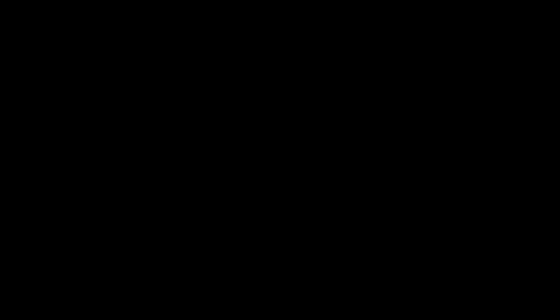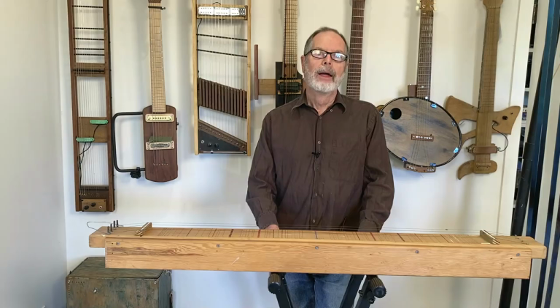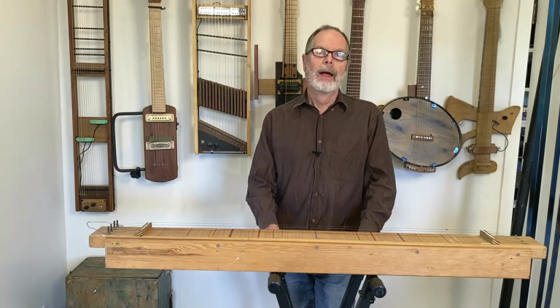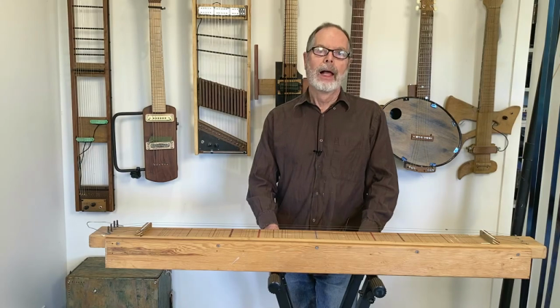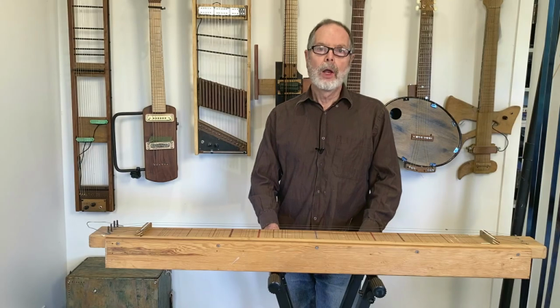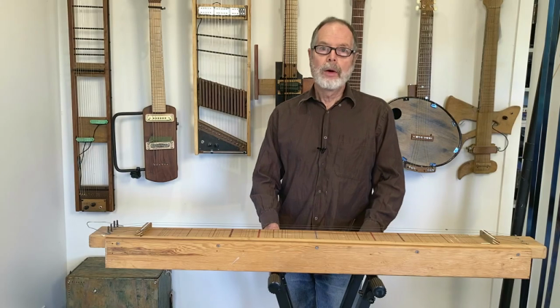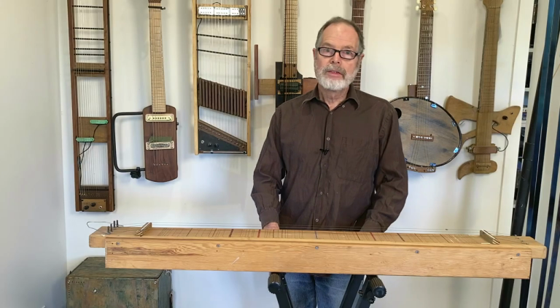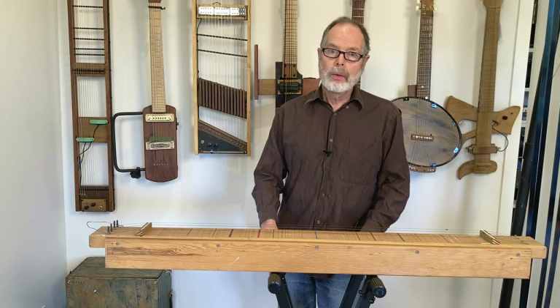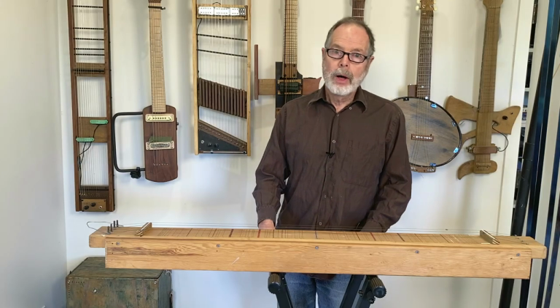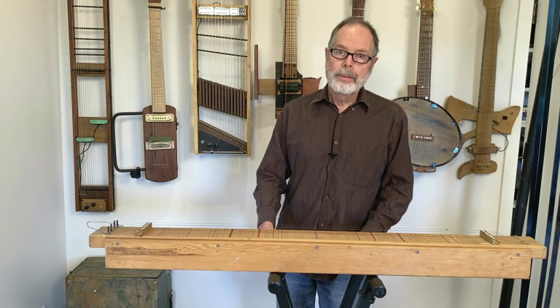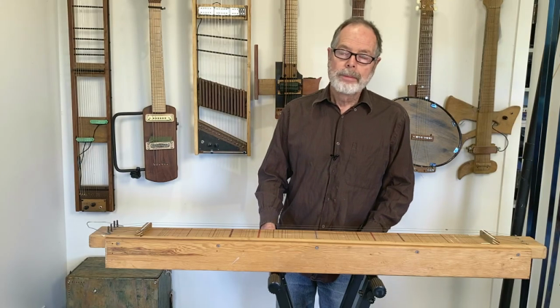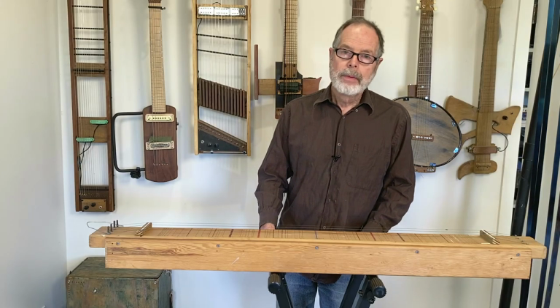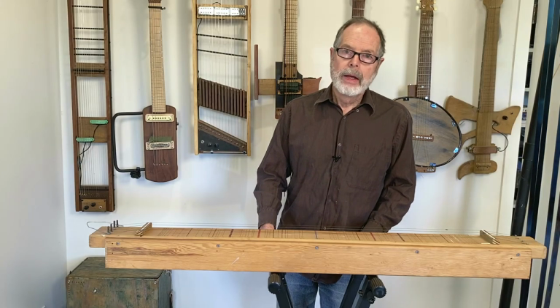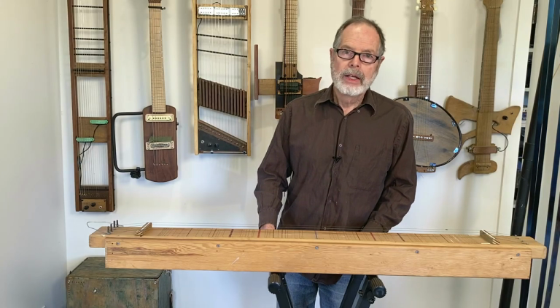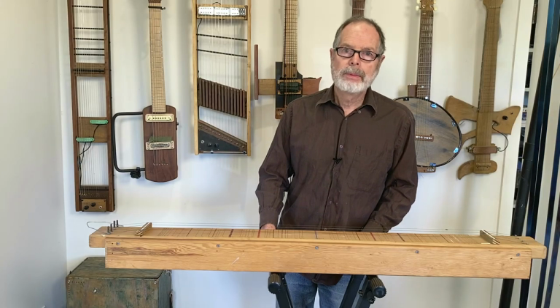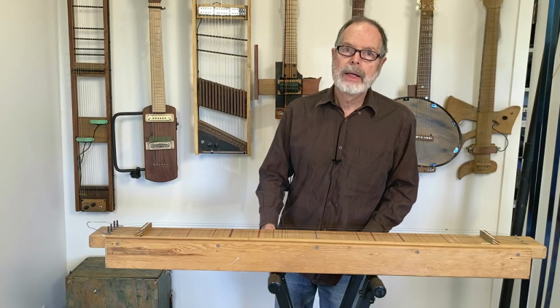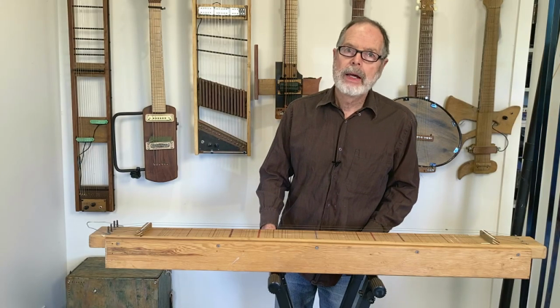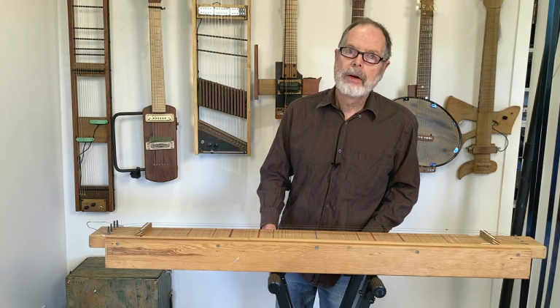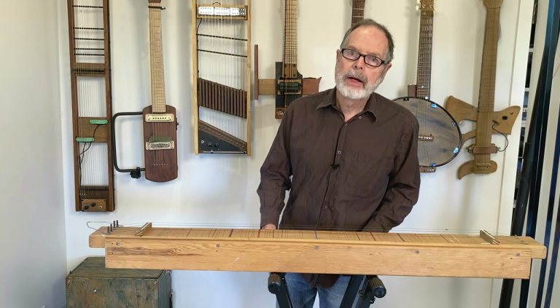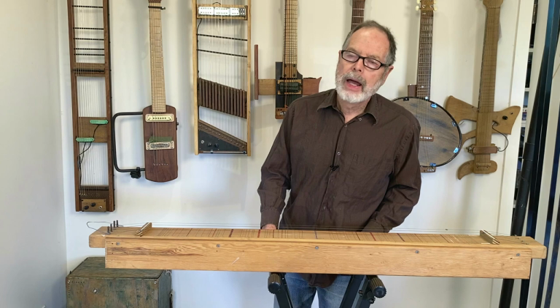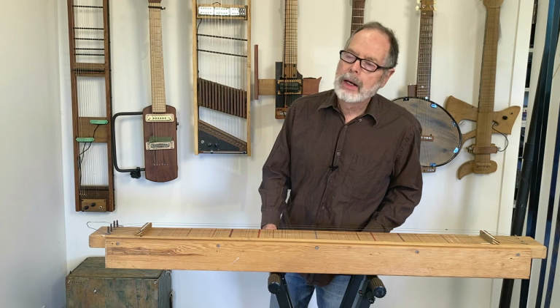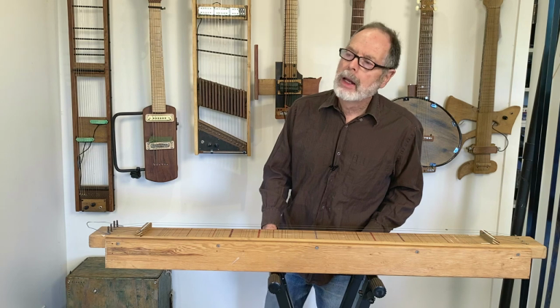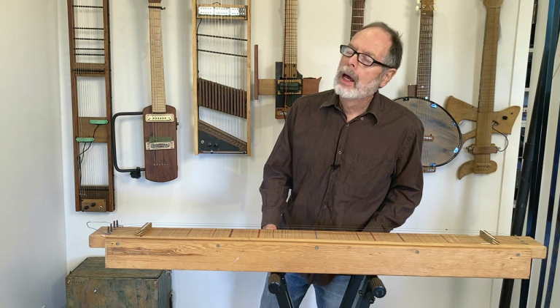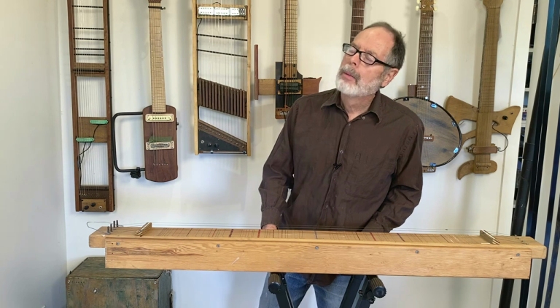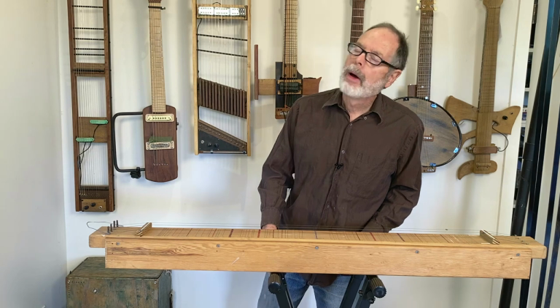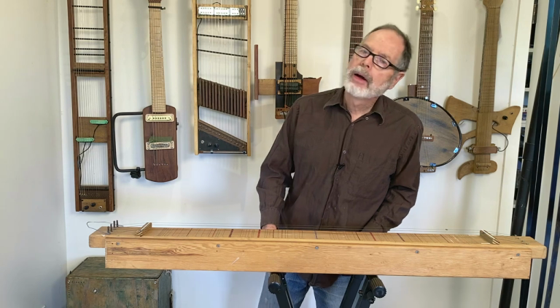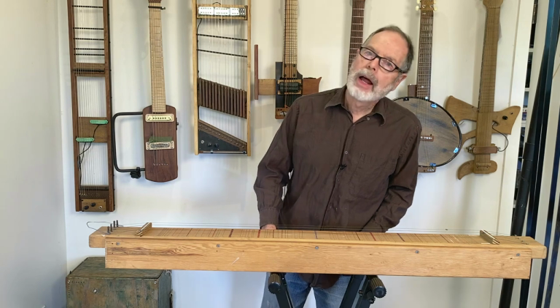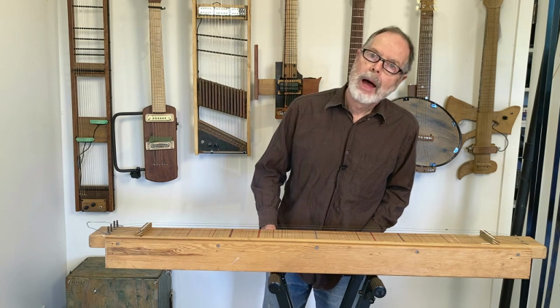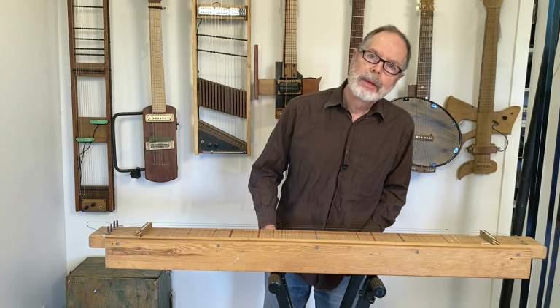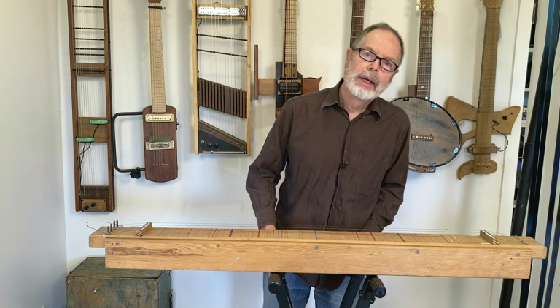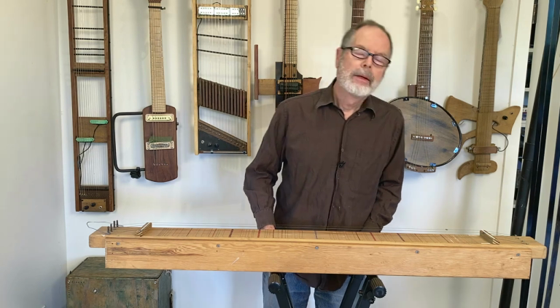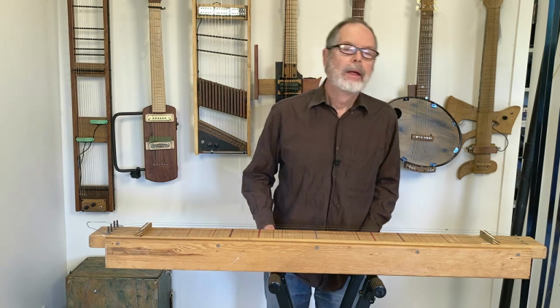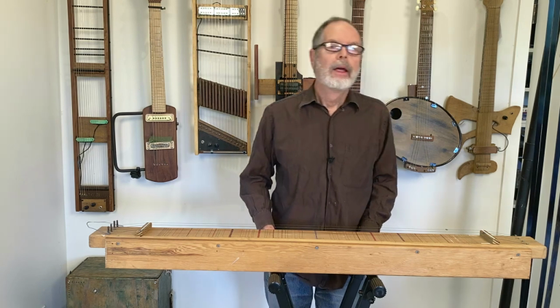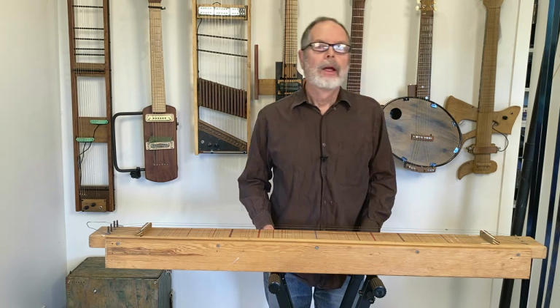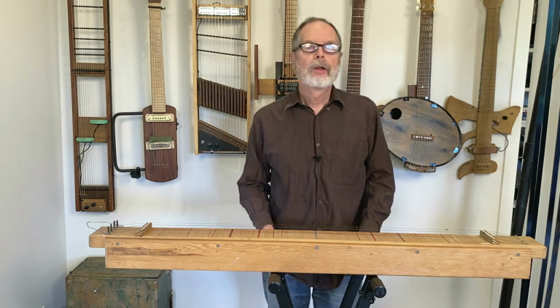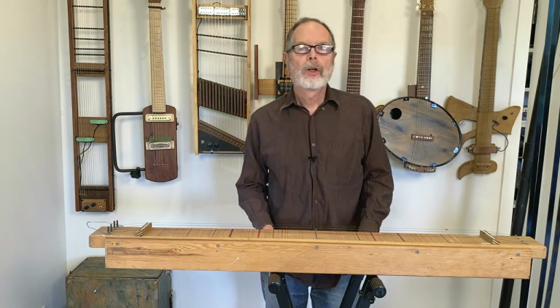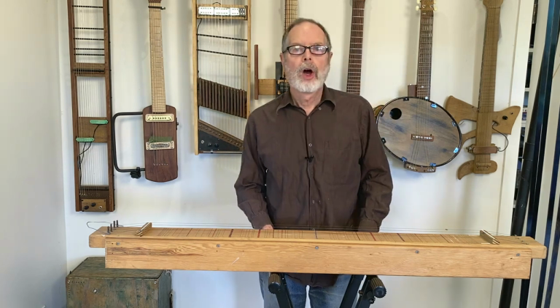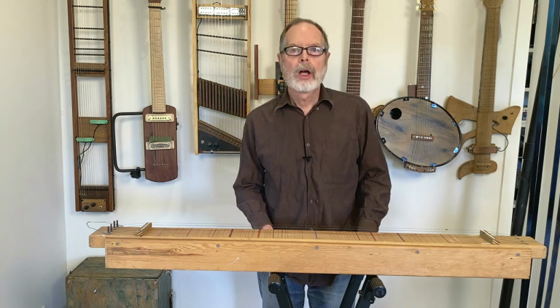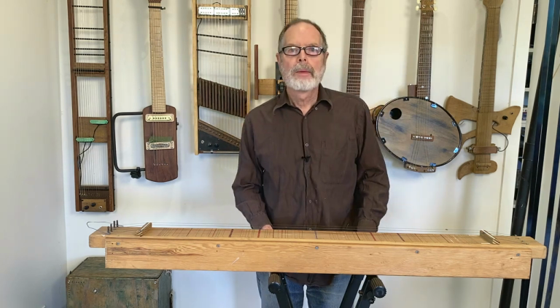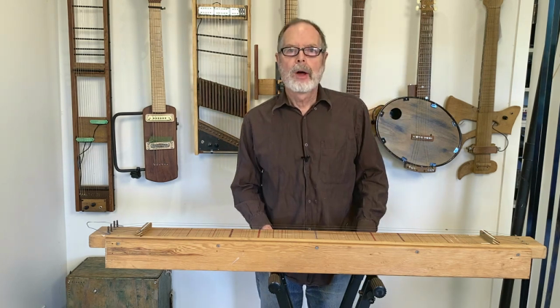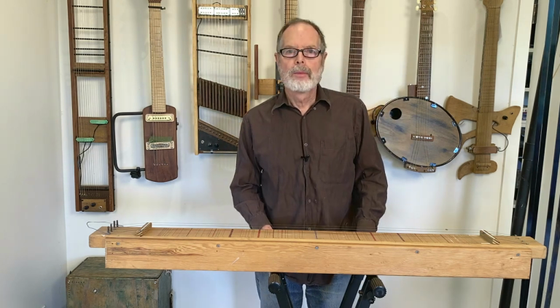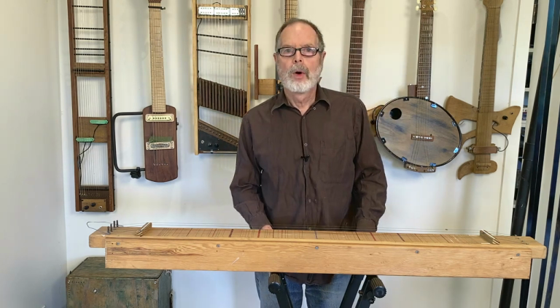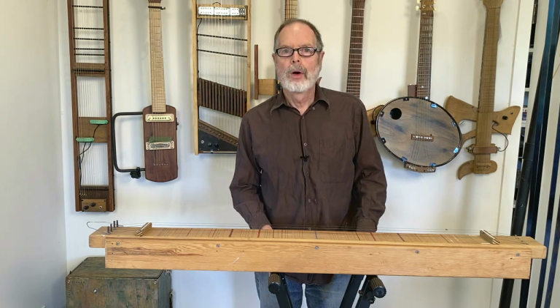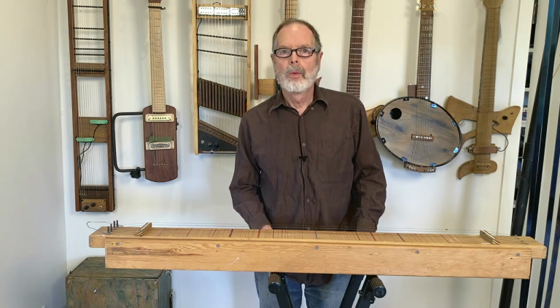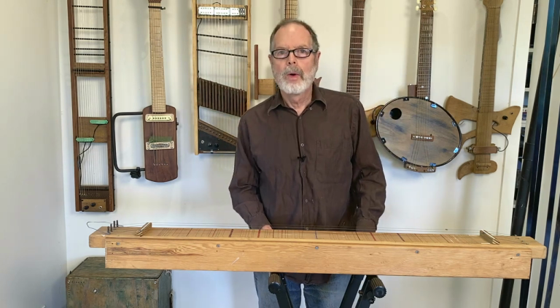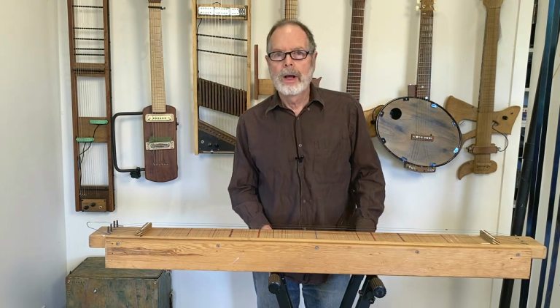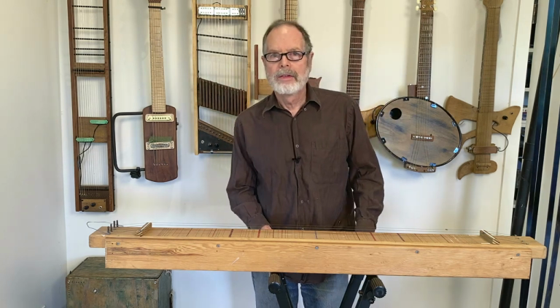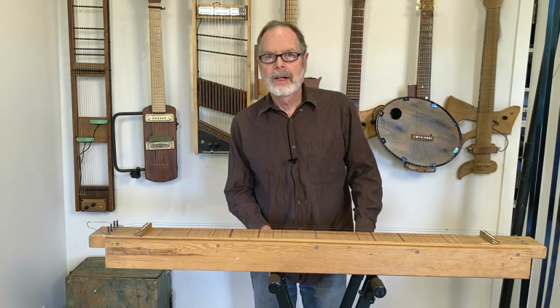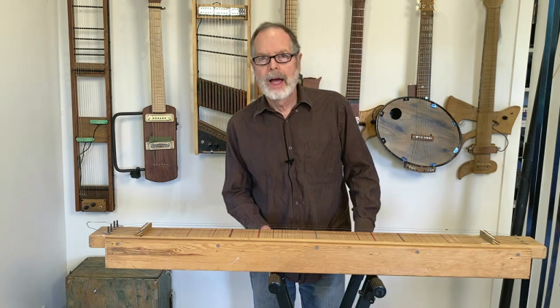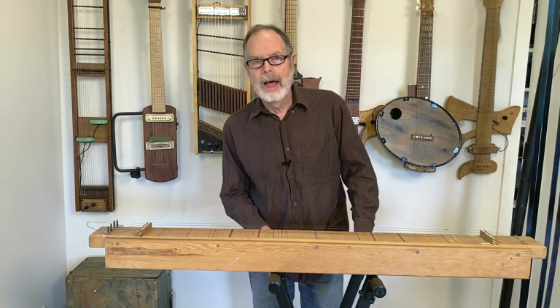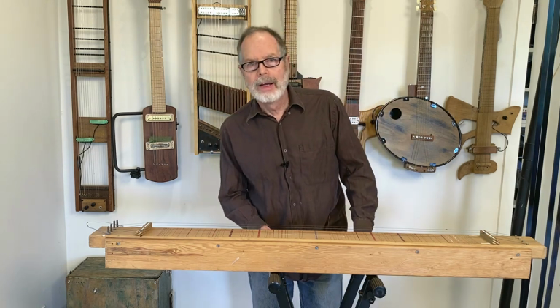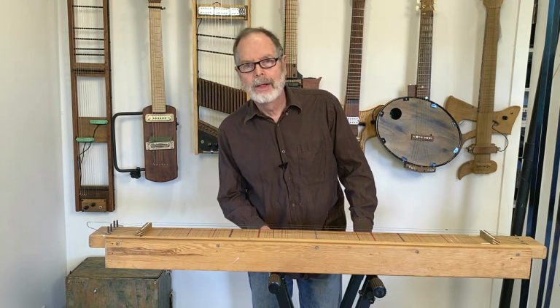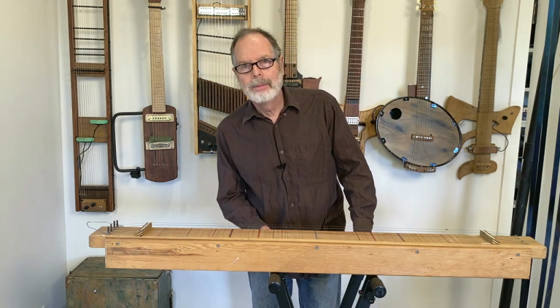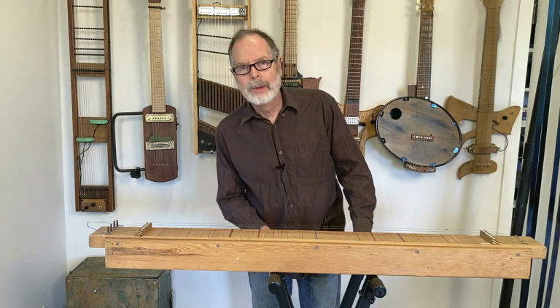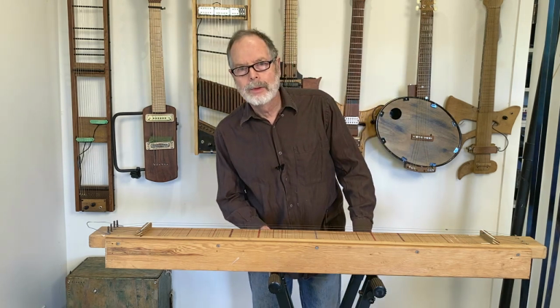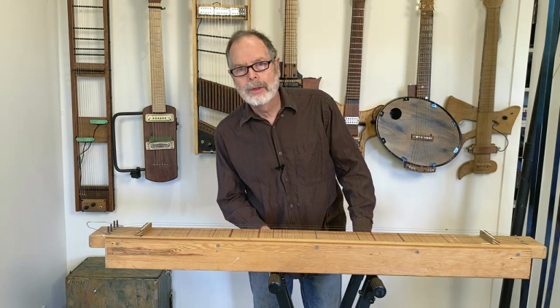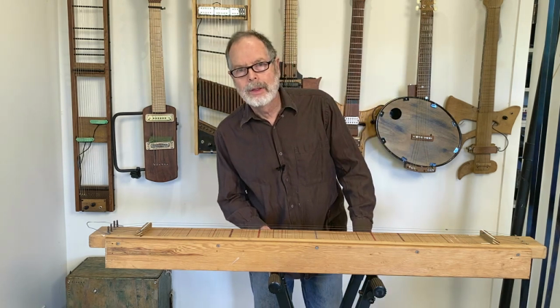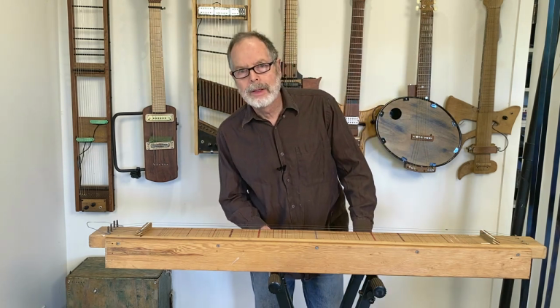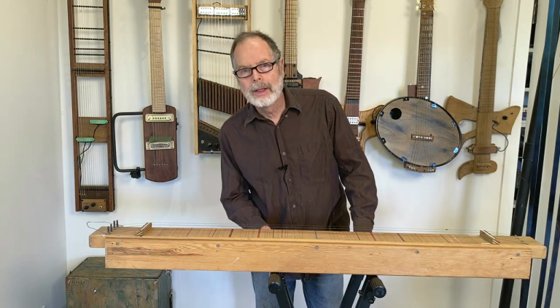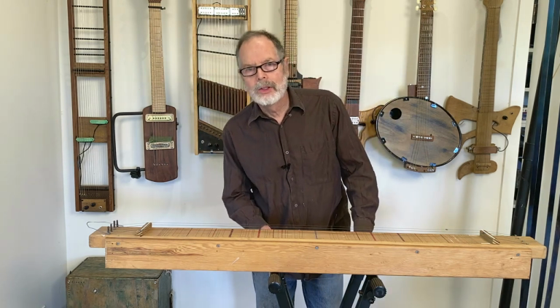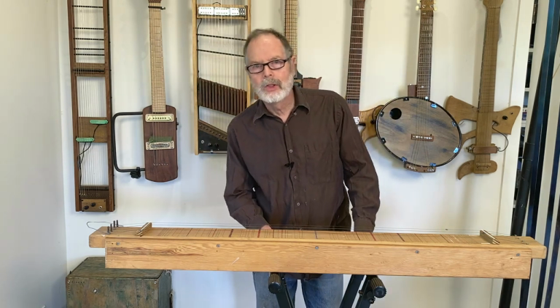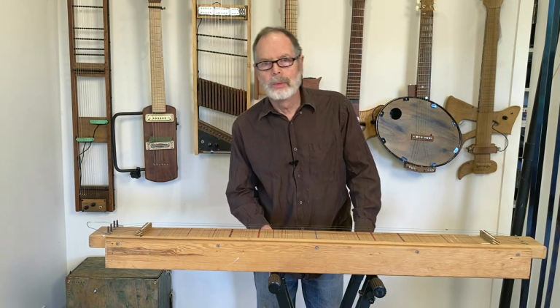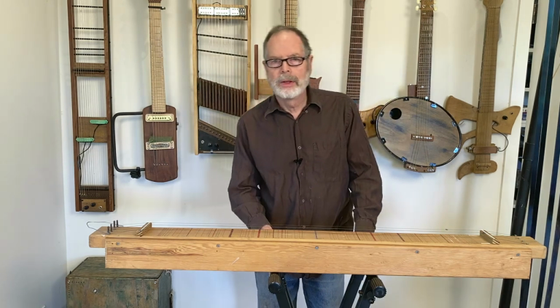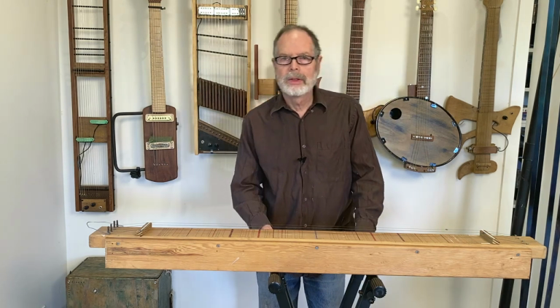Hello everyone, it's me here again, Bart Hopkin, here to talk about more one-of-a-kind musical instruments.